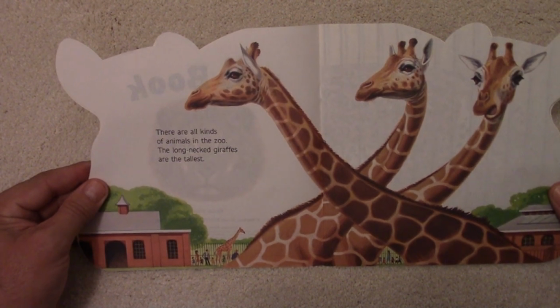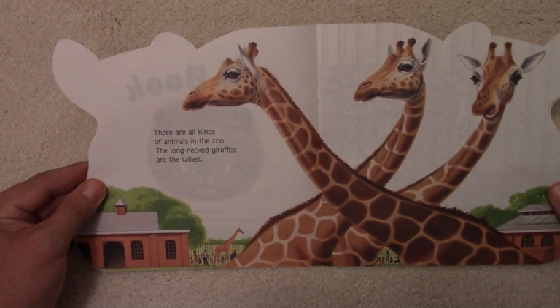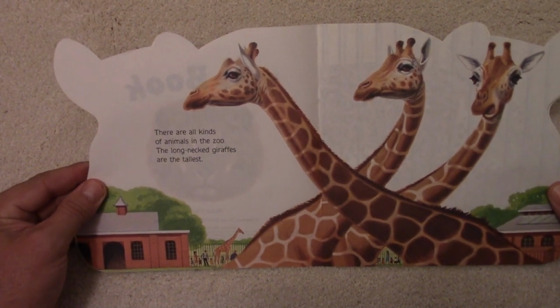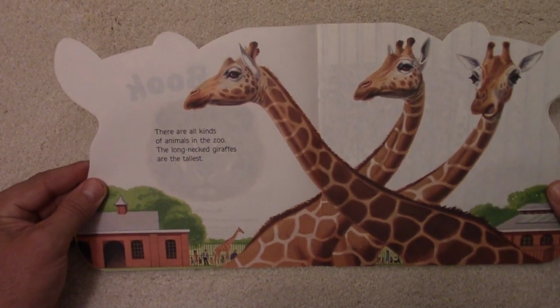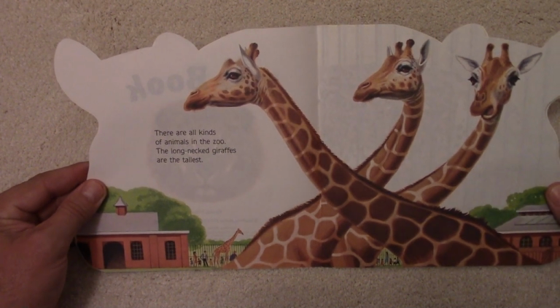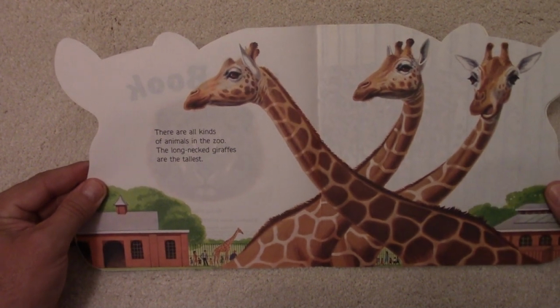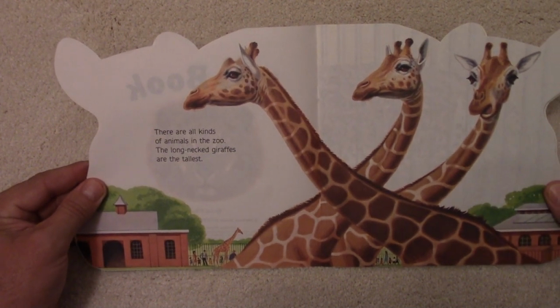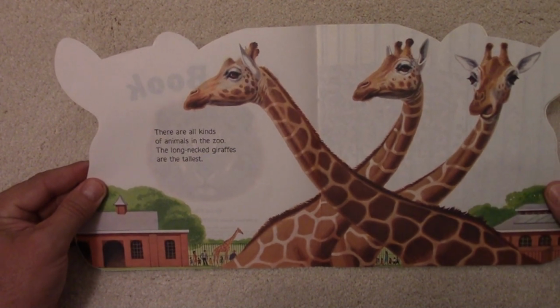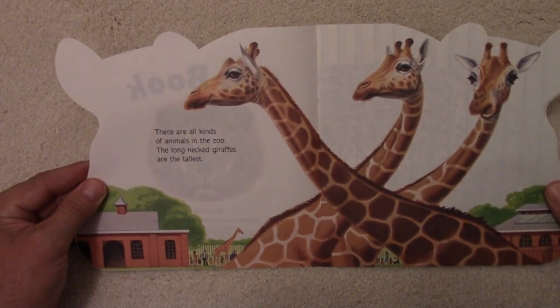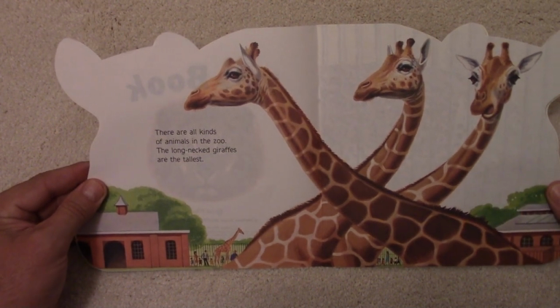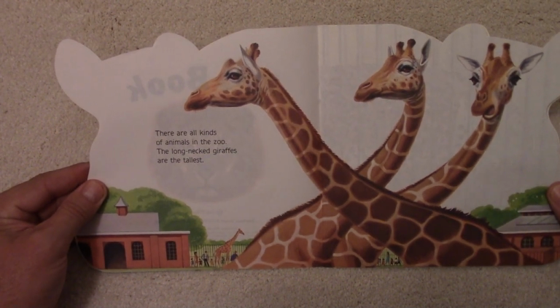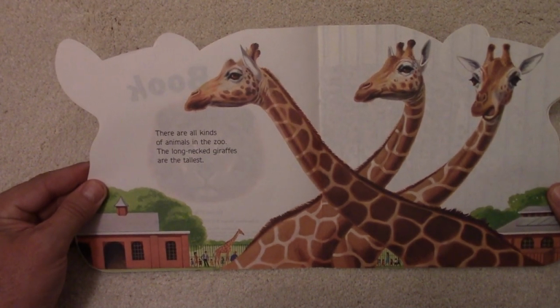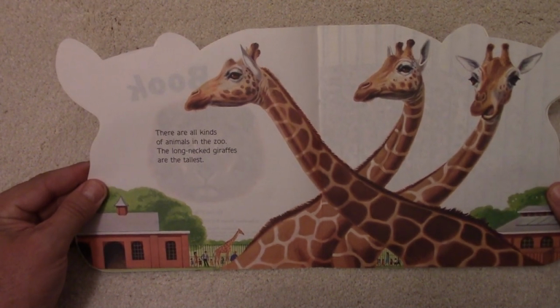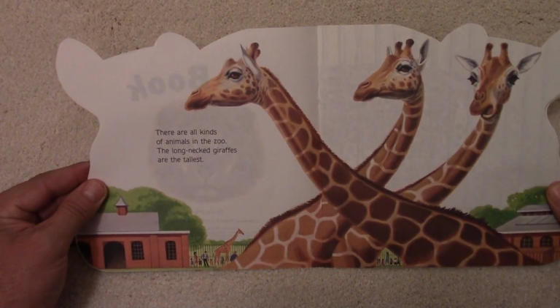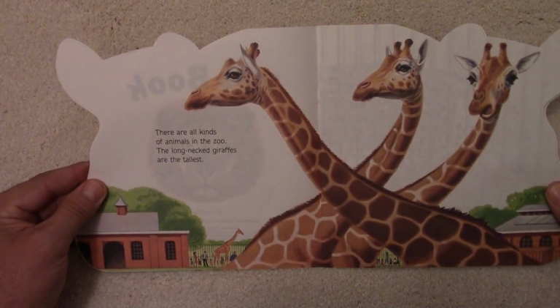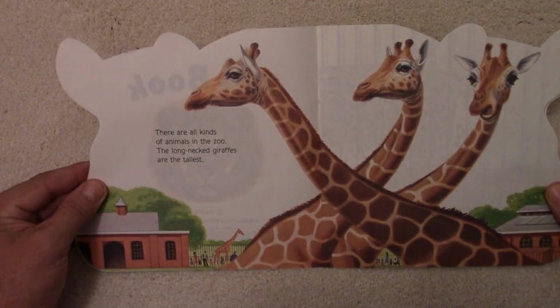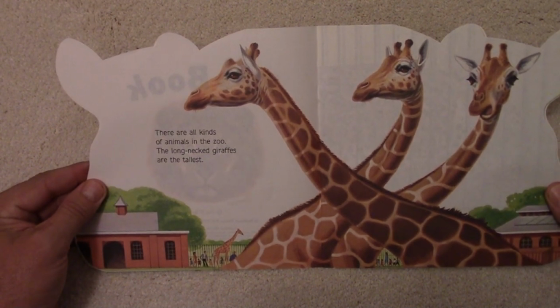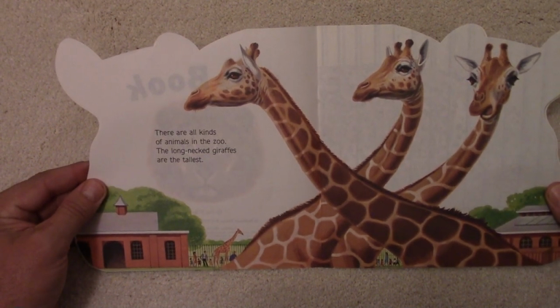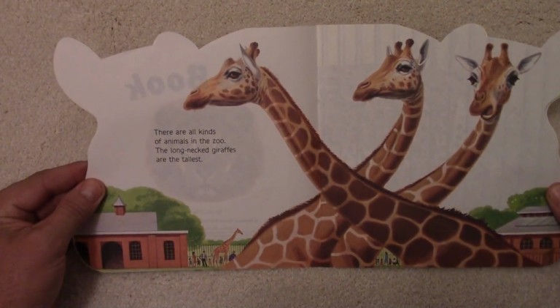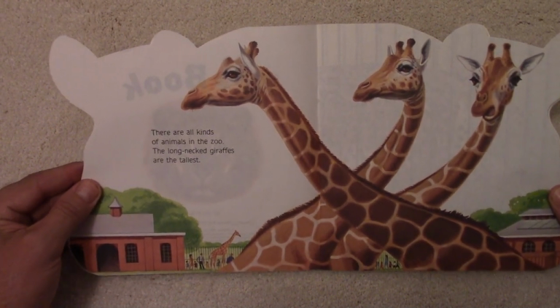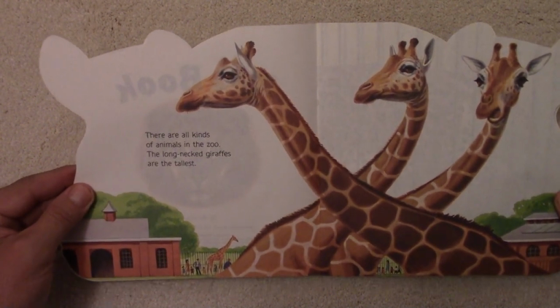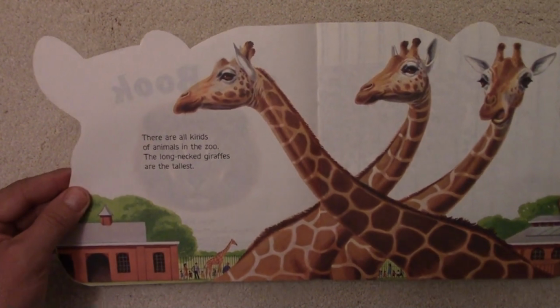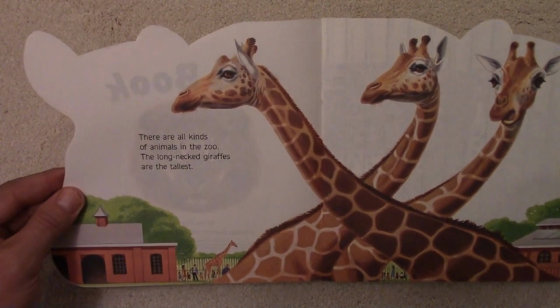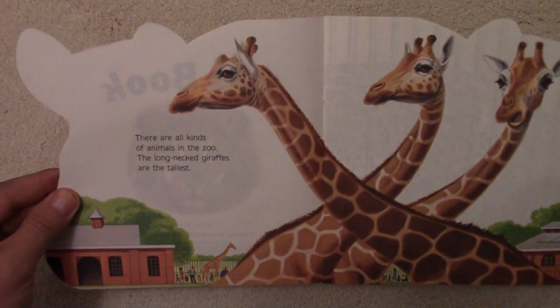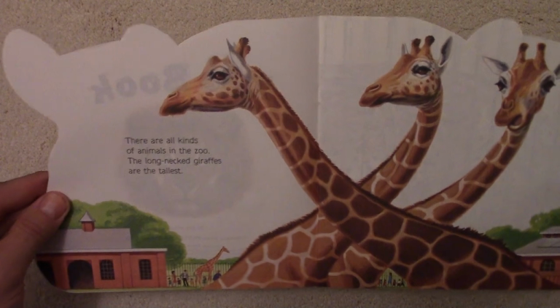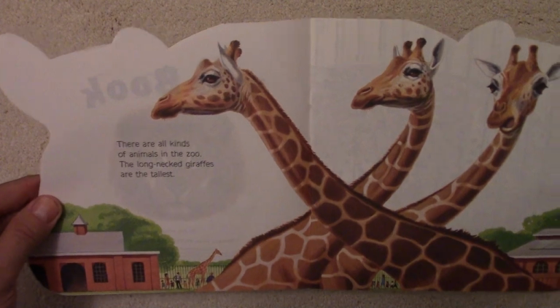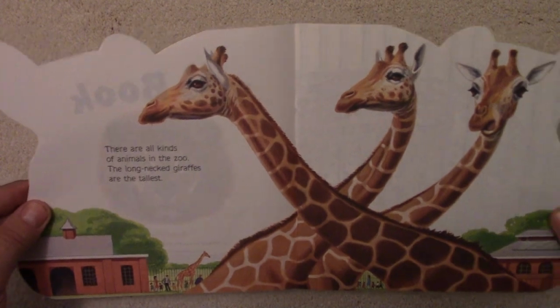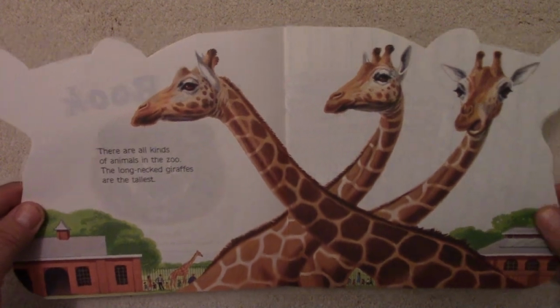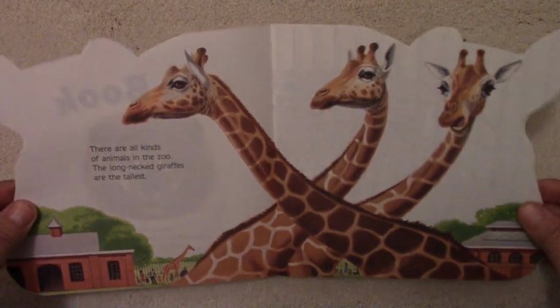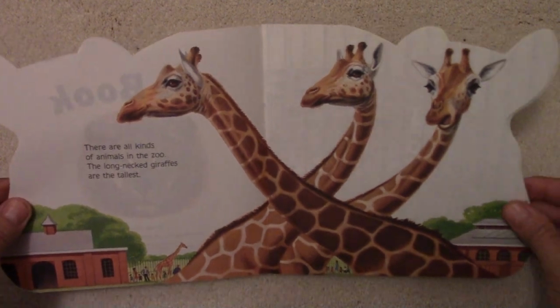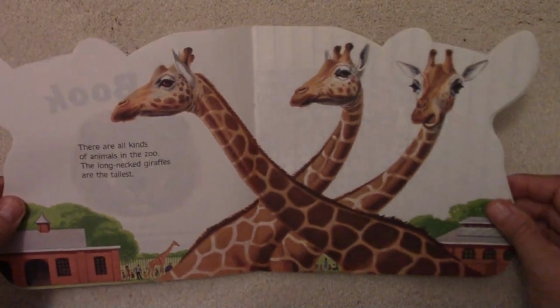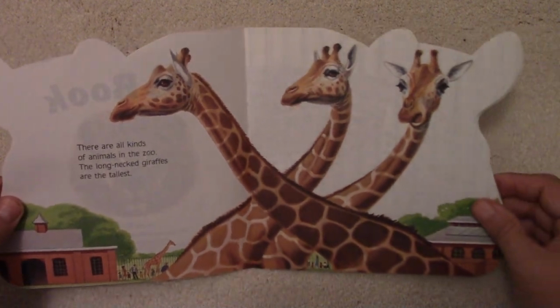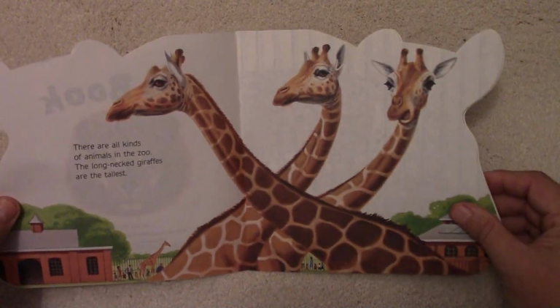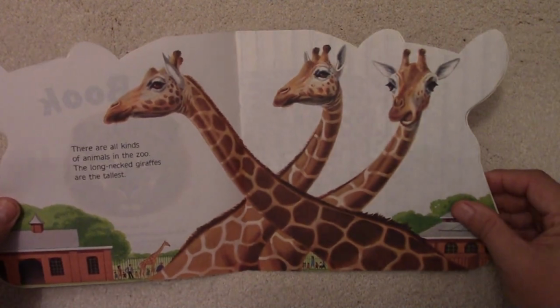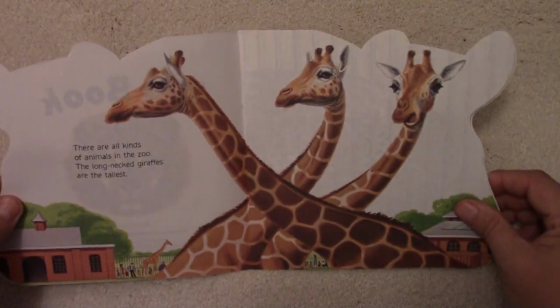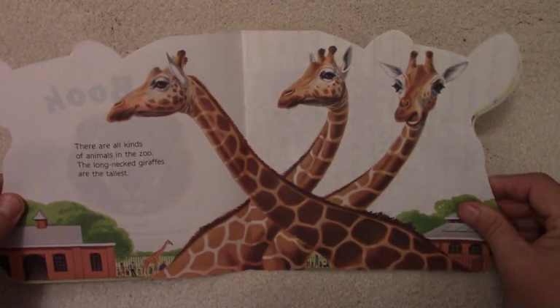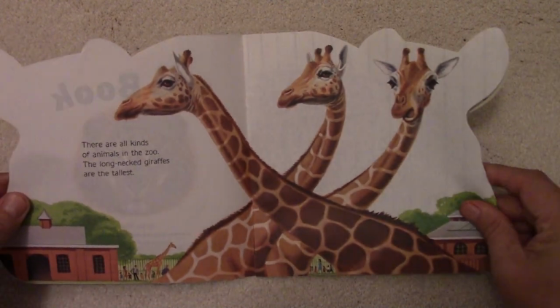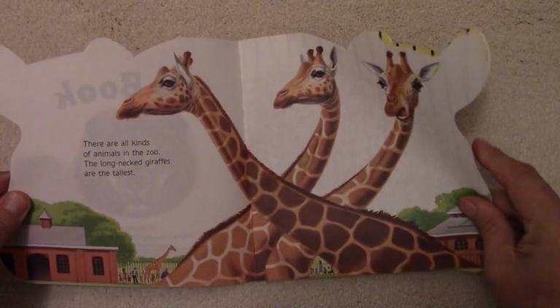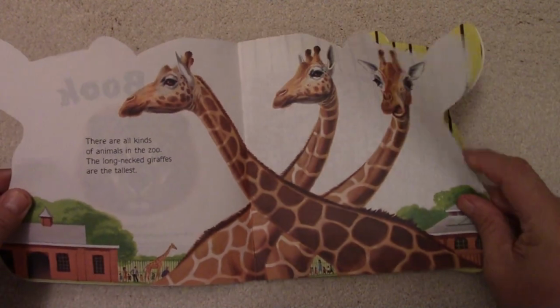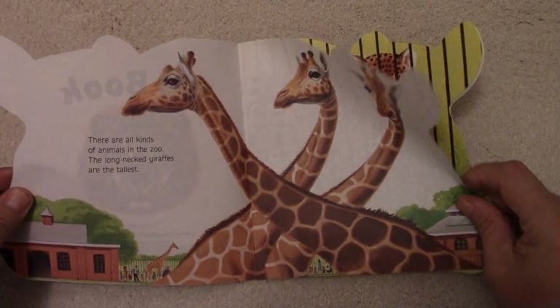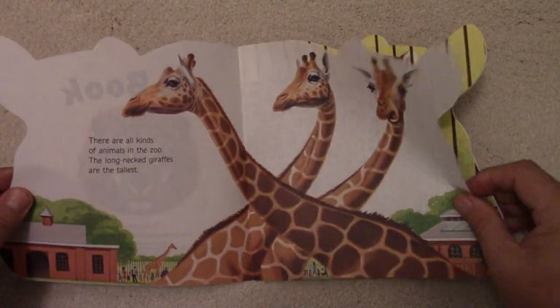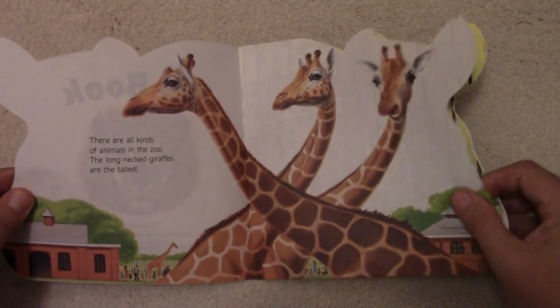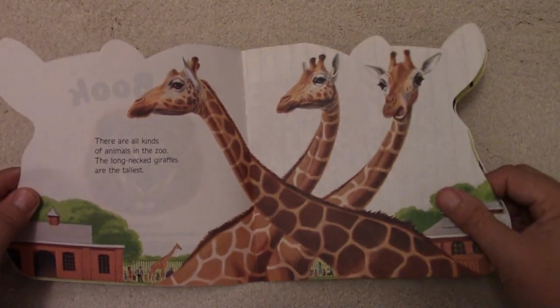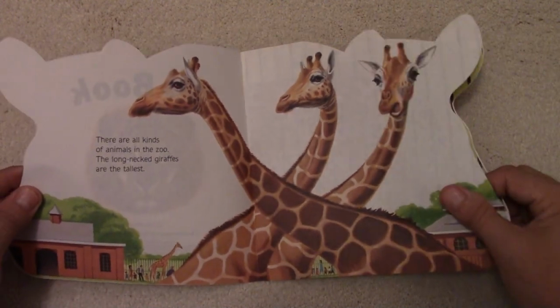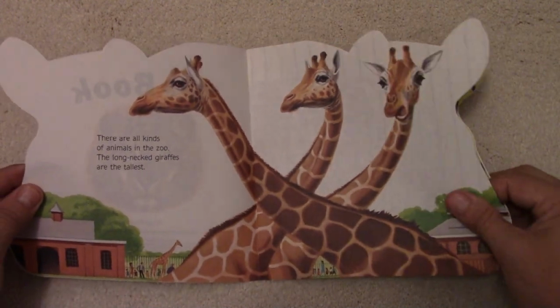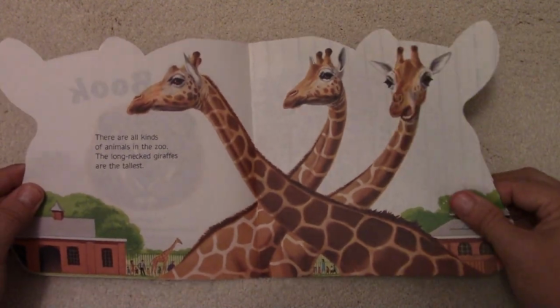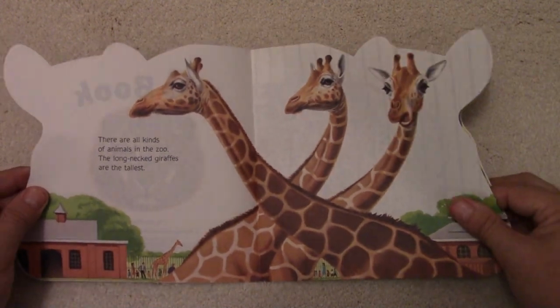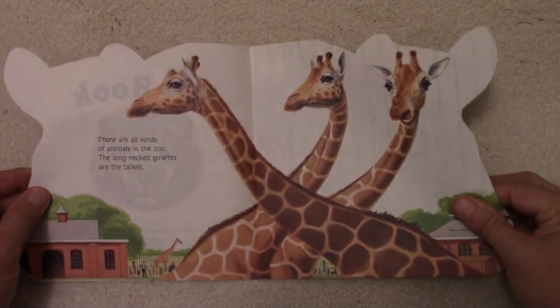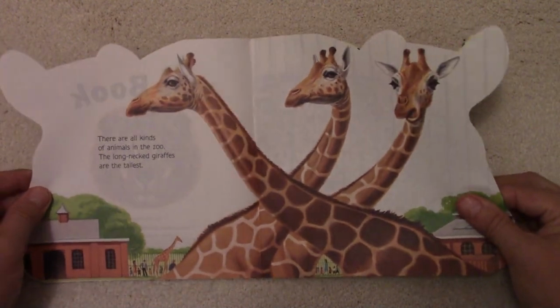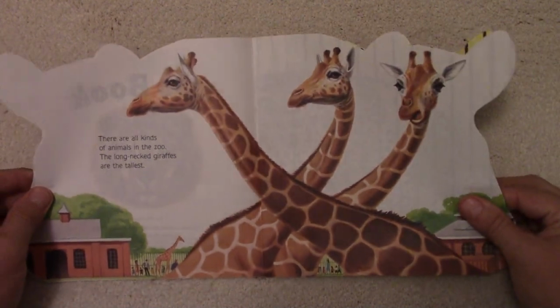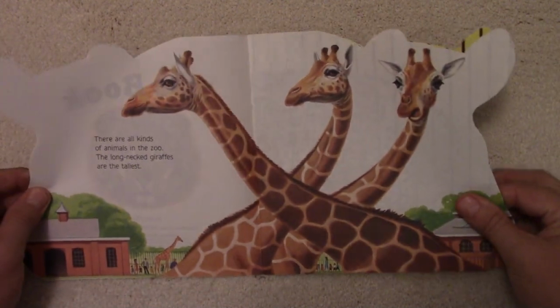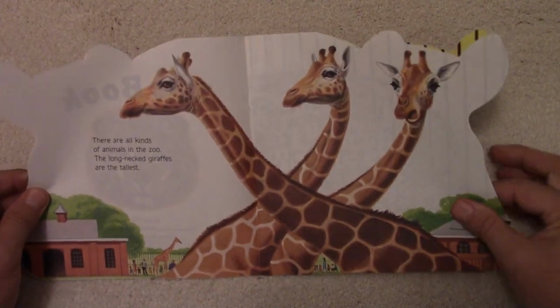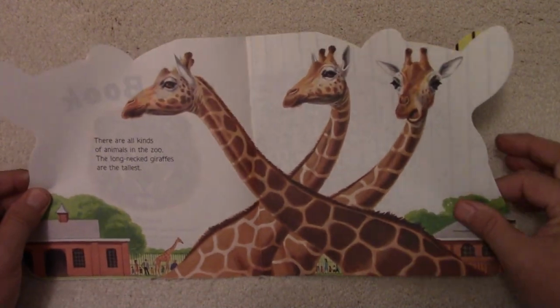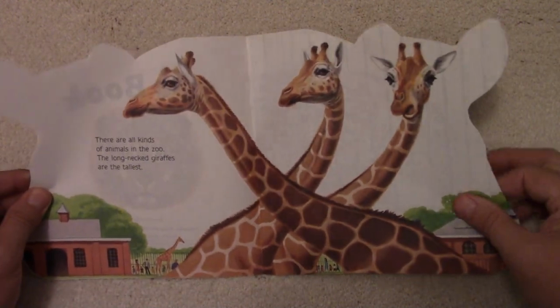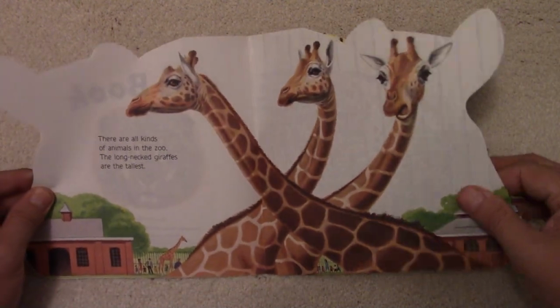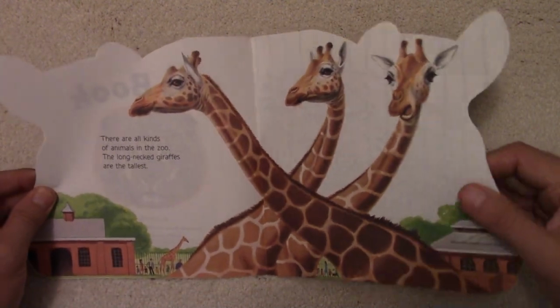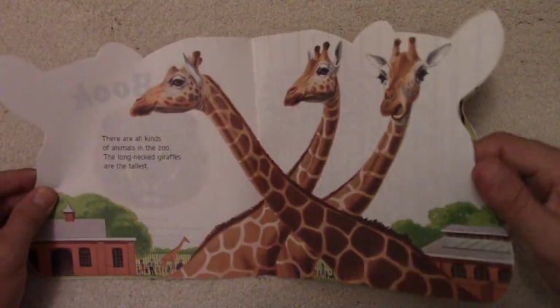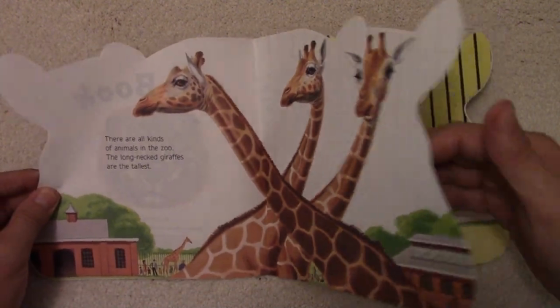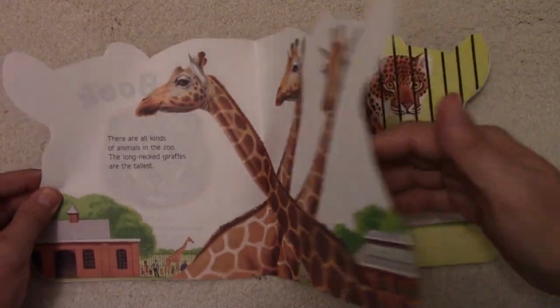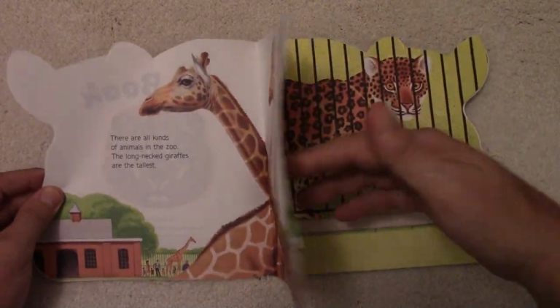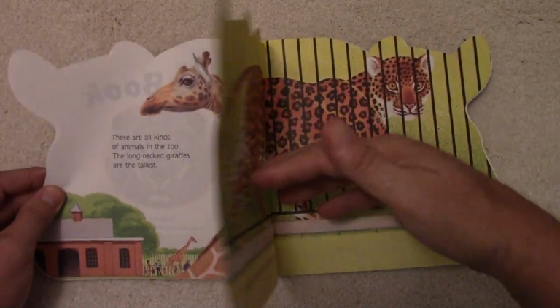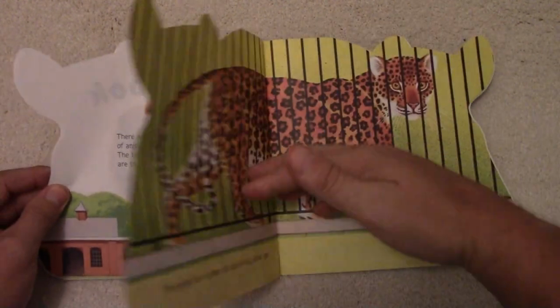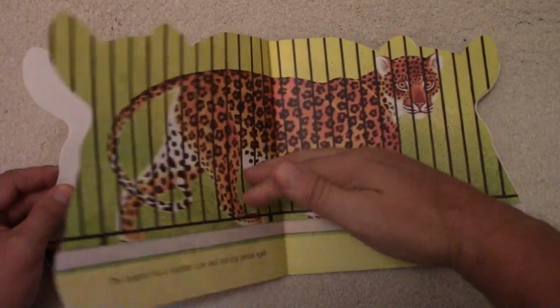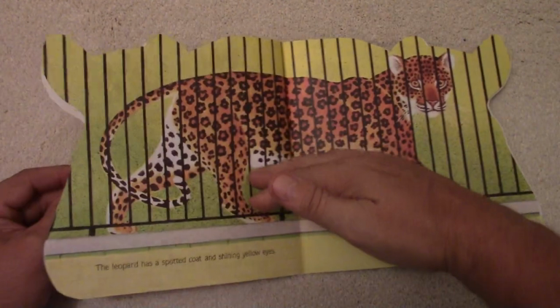The long-necked giraffes are the tallest. Yes they are — those giraffes get really tall.